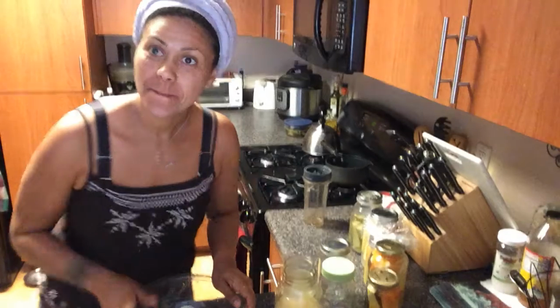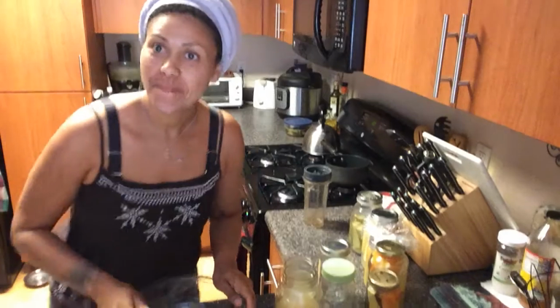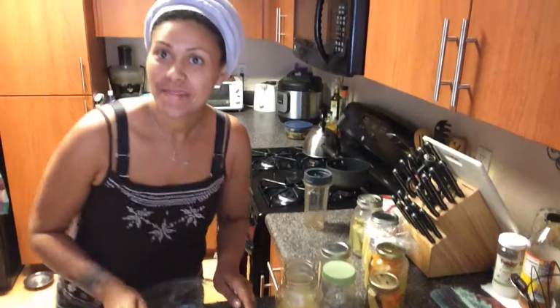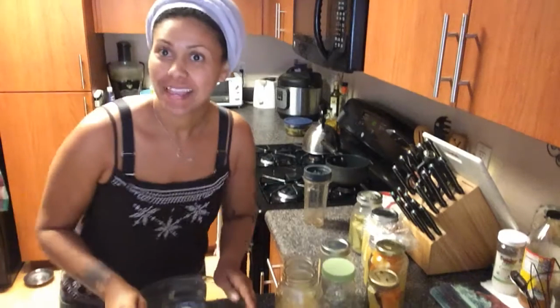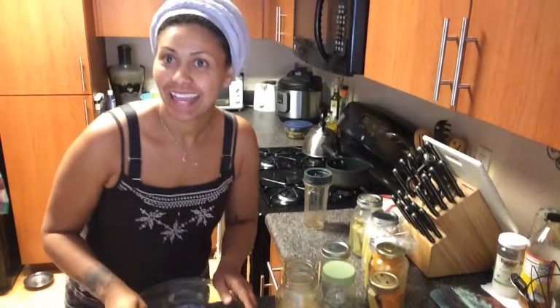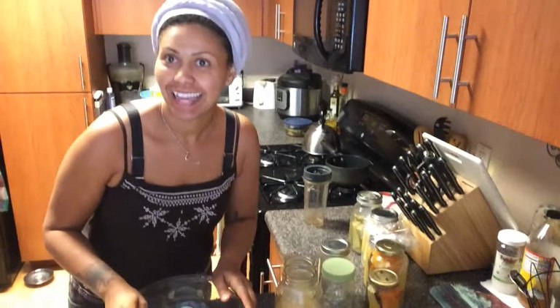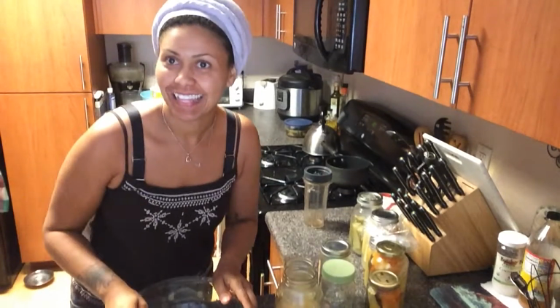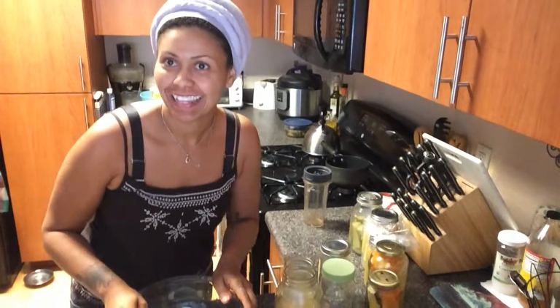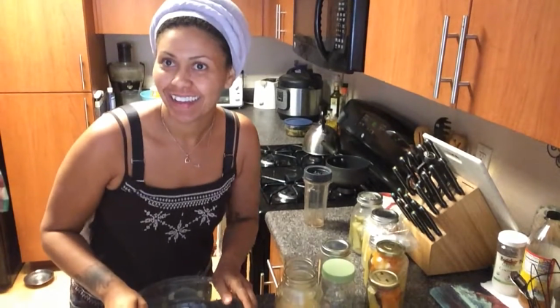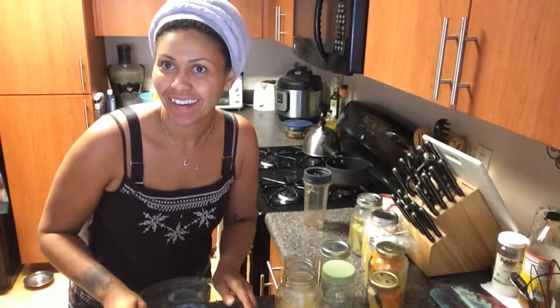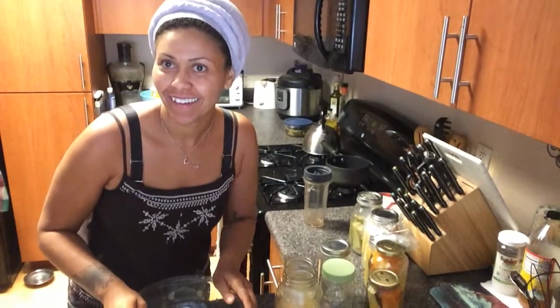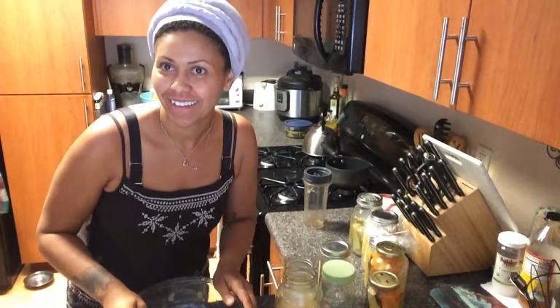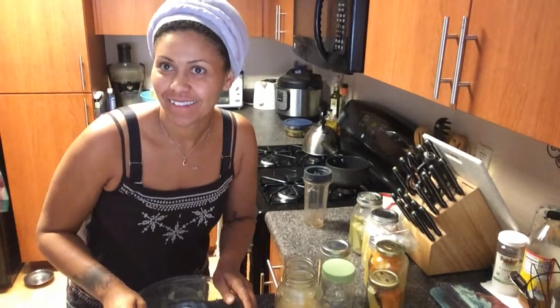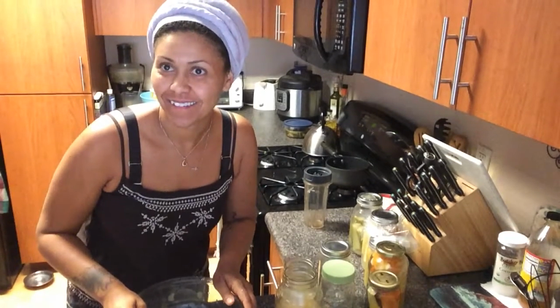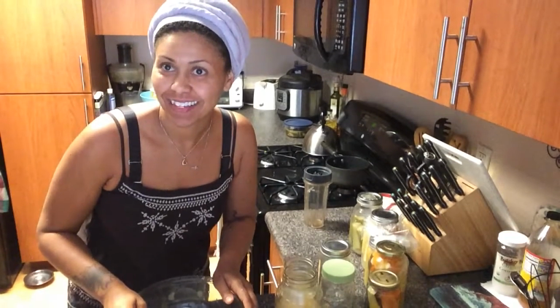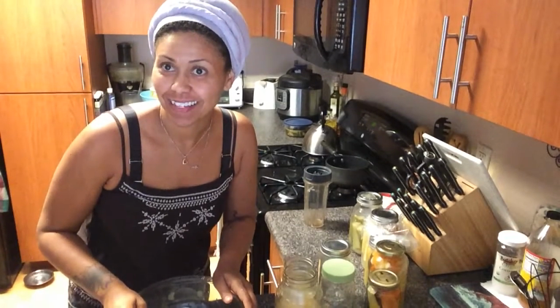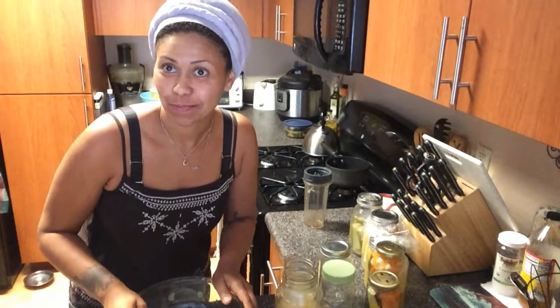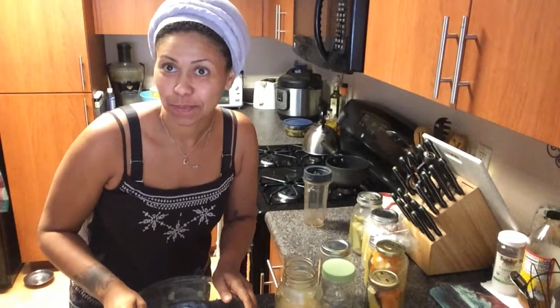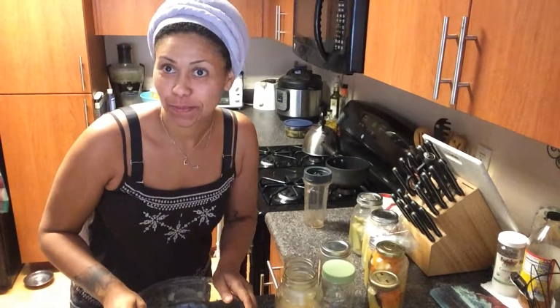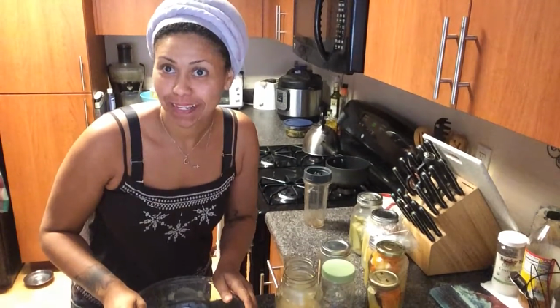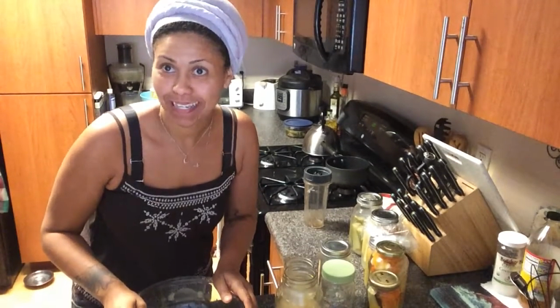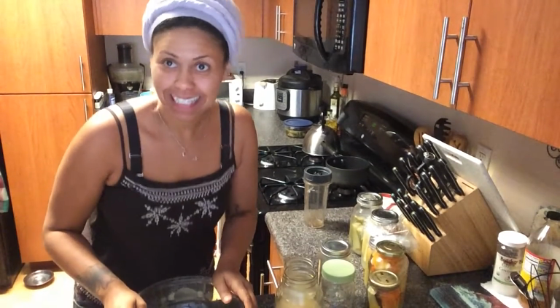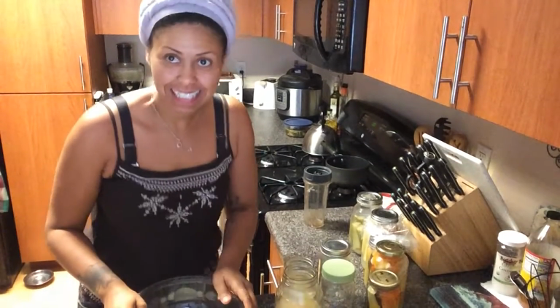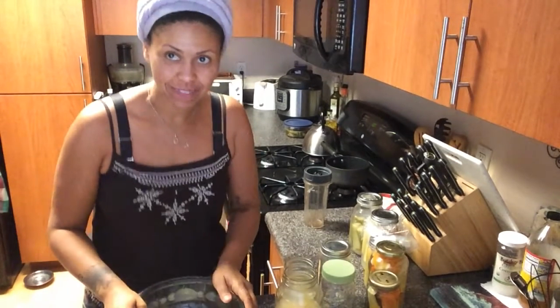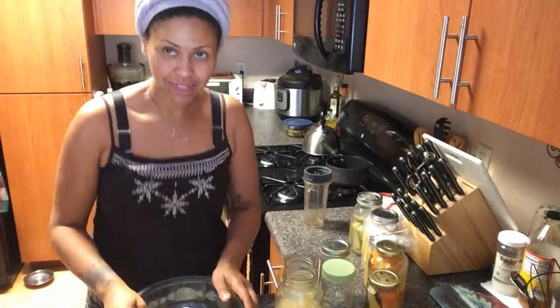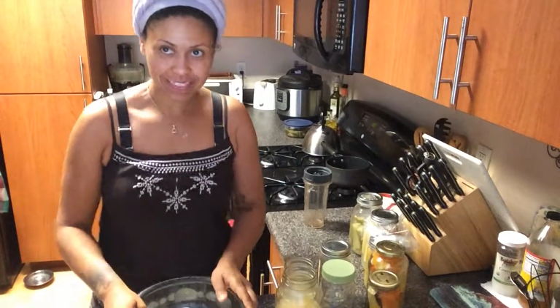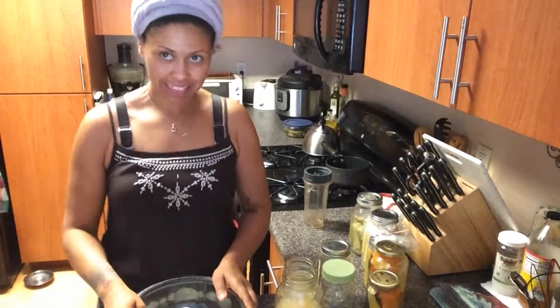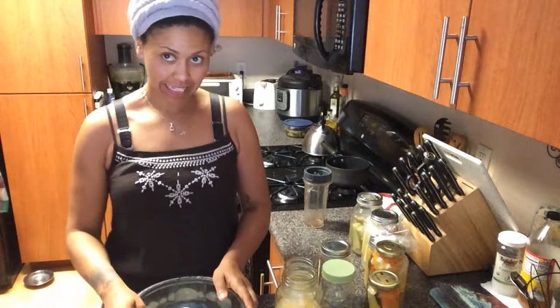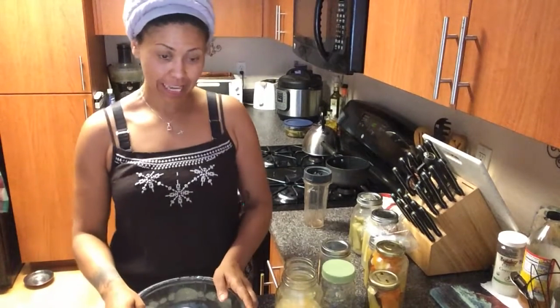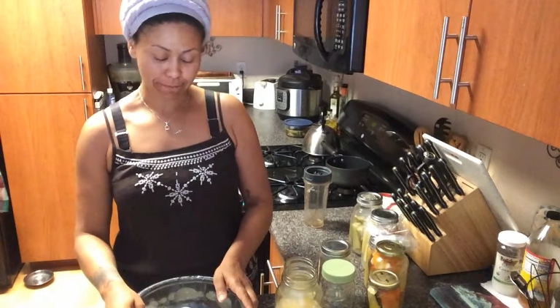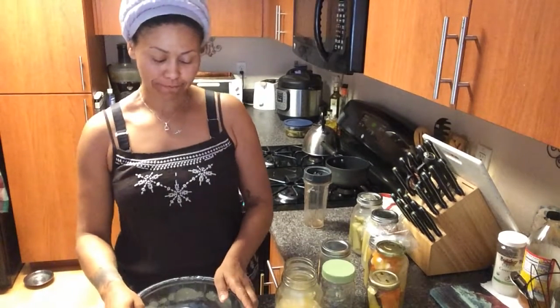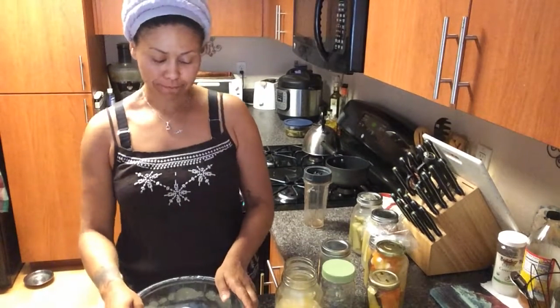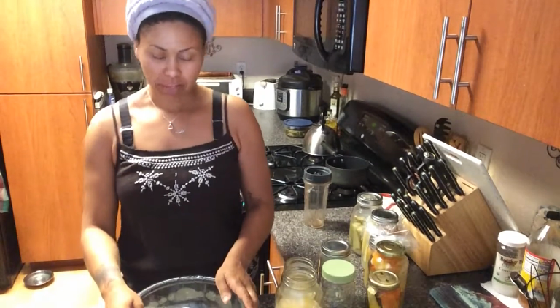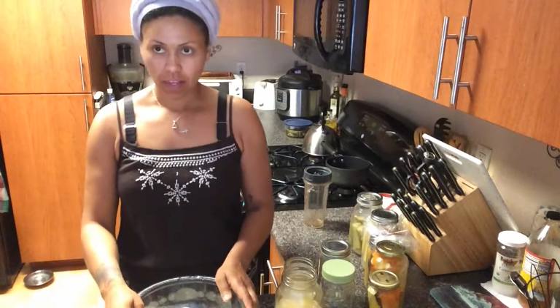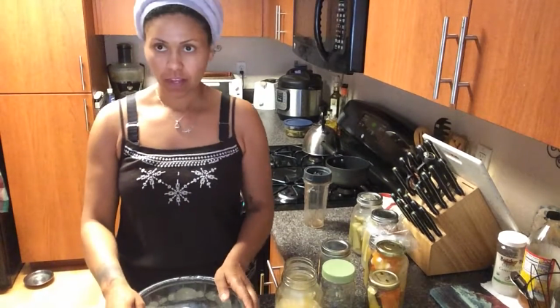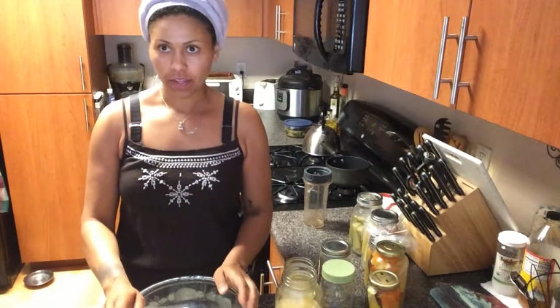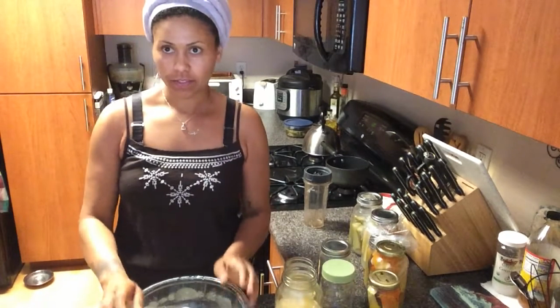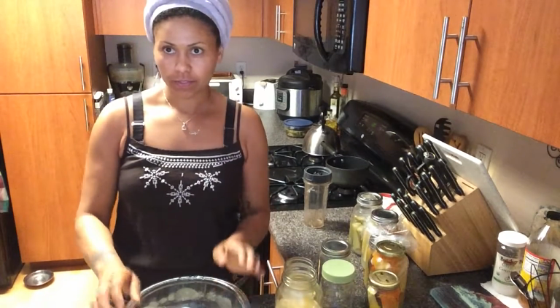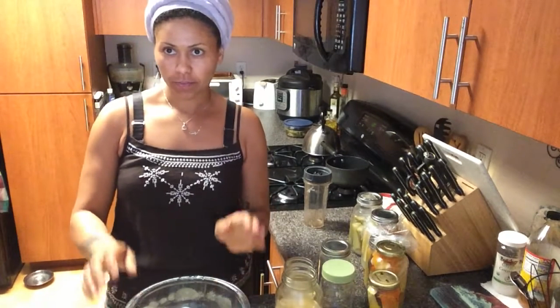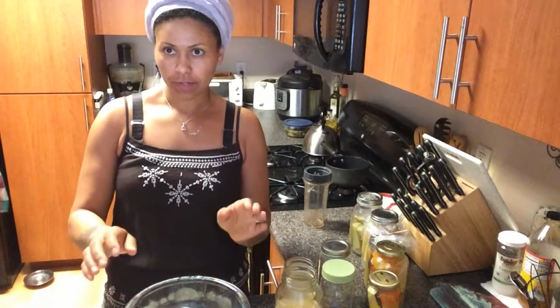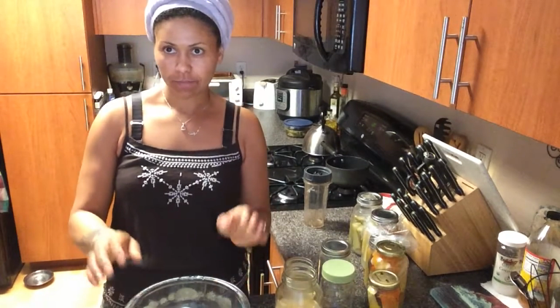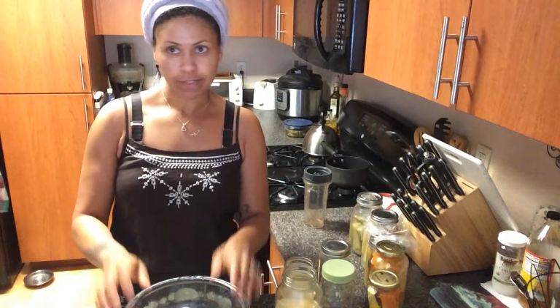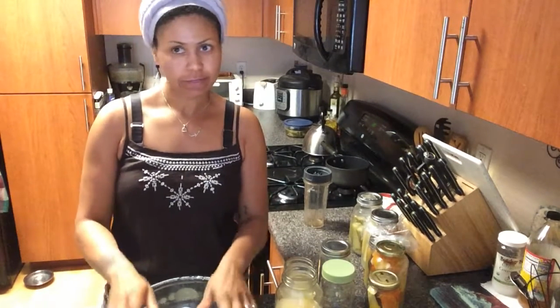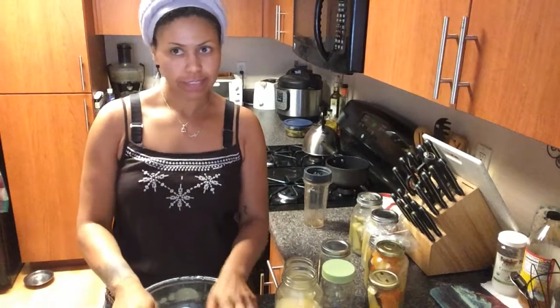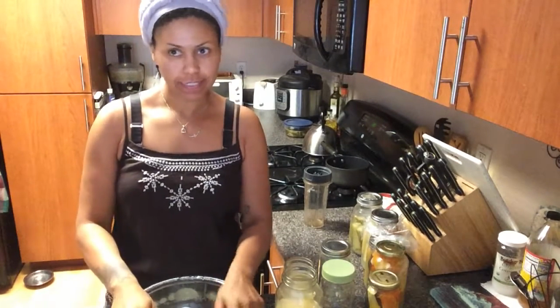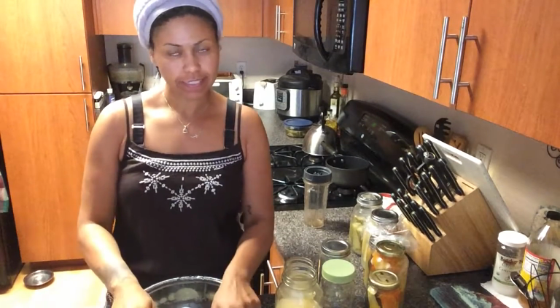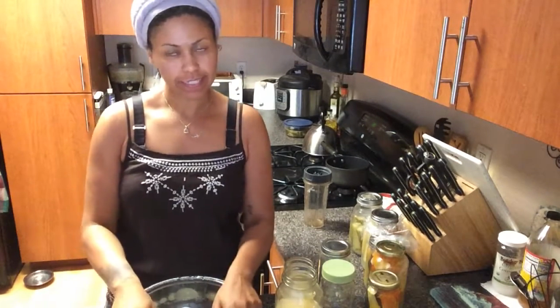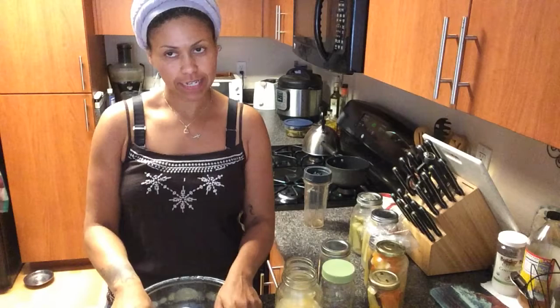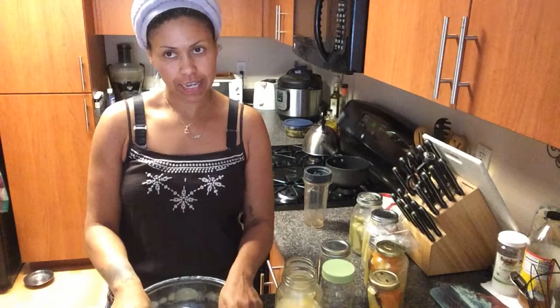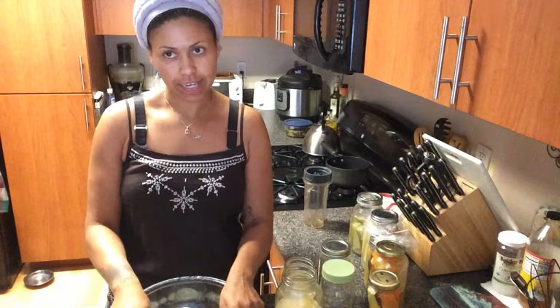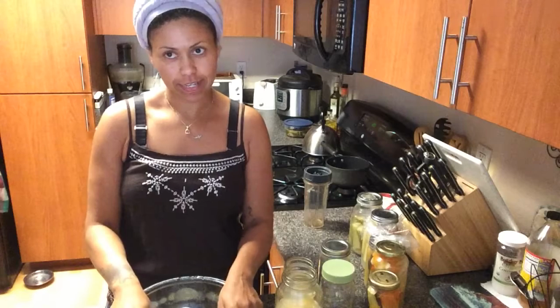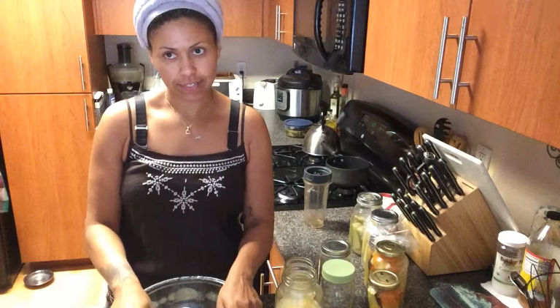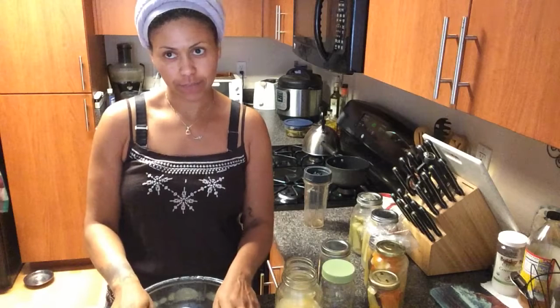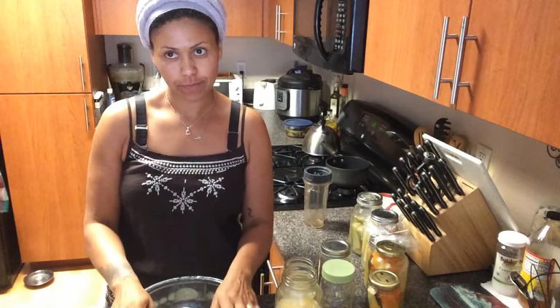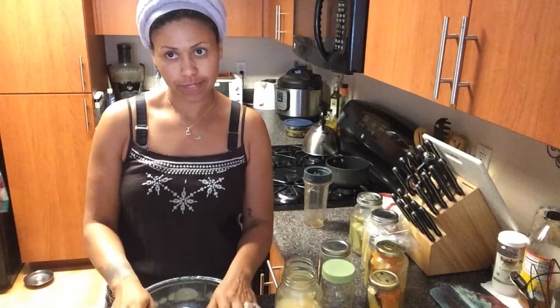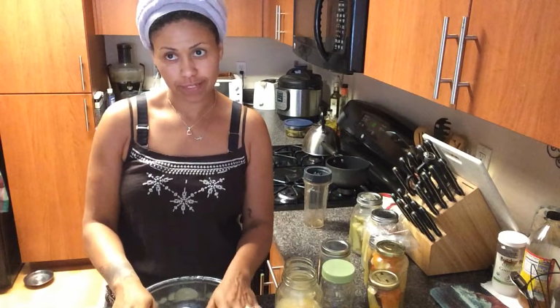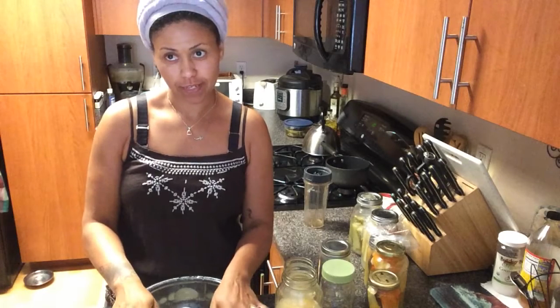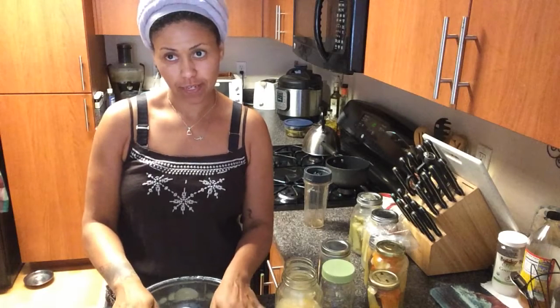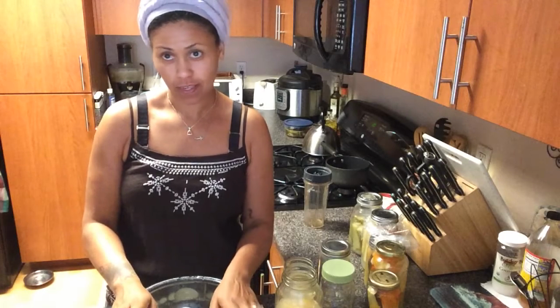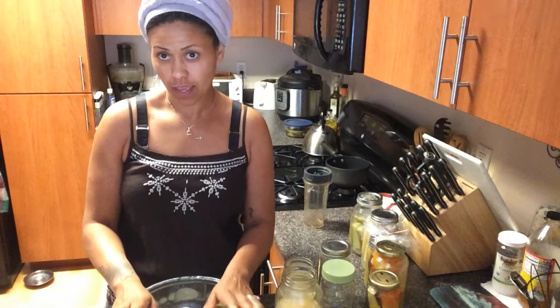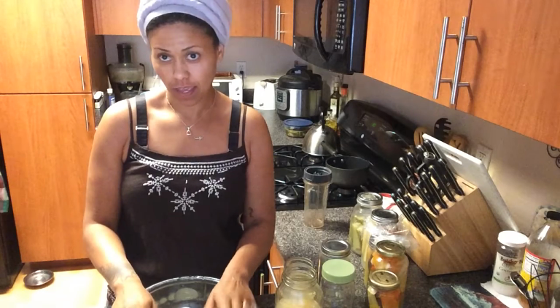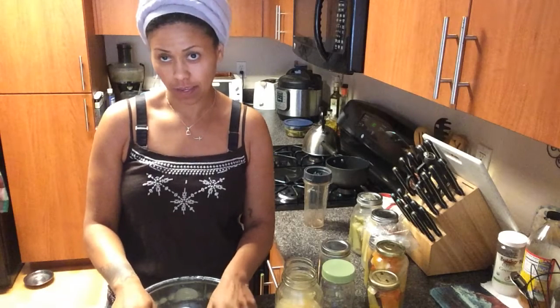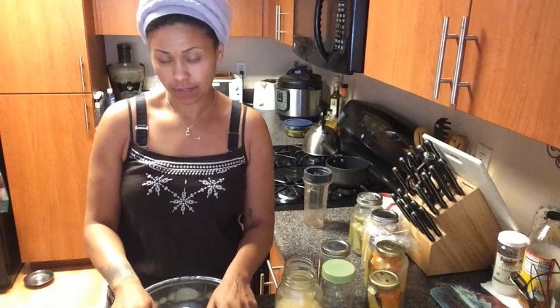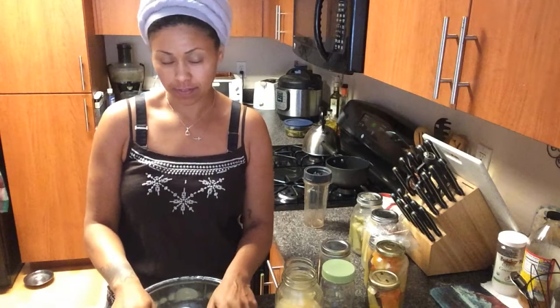Hello! Welcome to my kitchen once again. What I'm doing today is fermenting eggs.